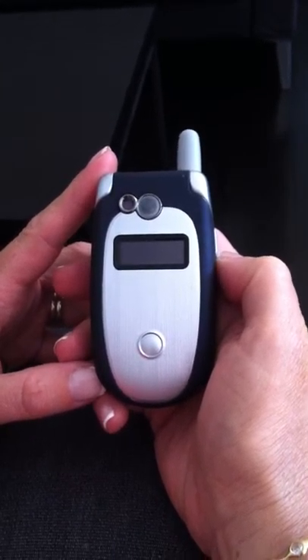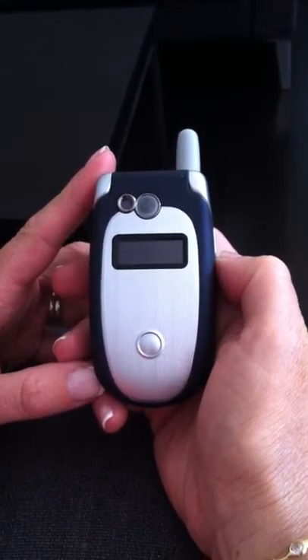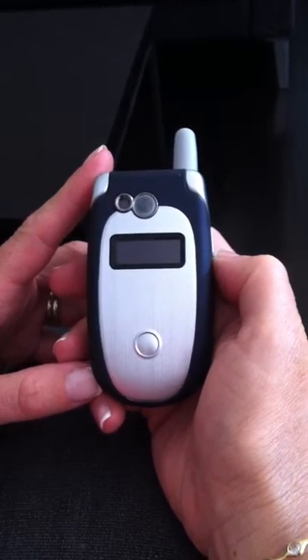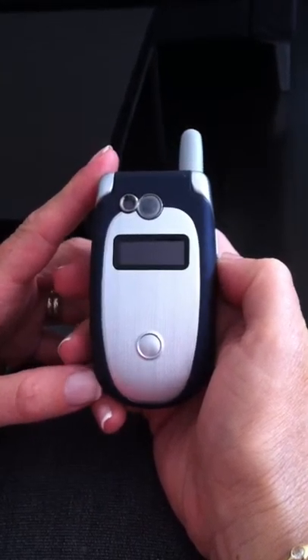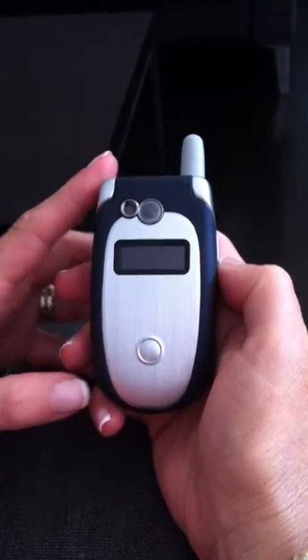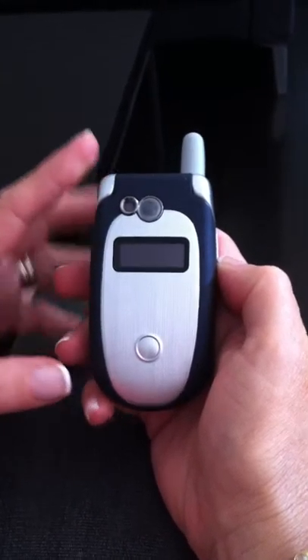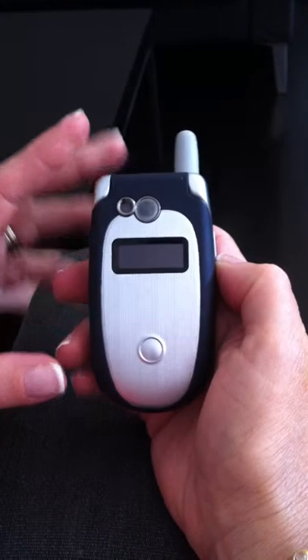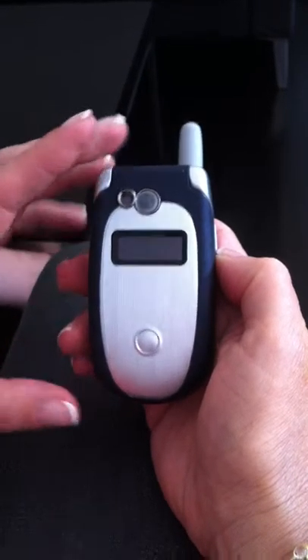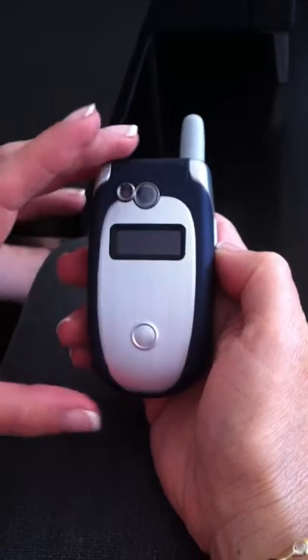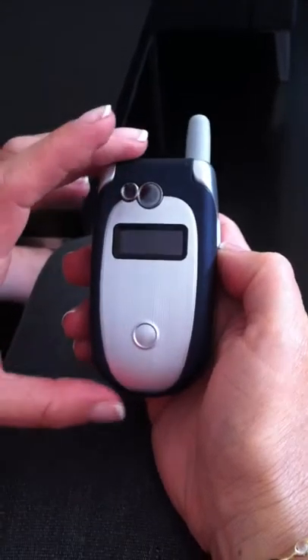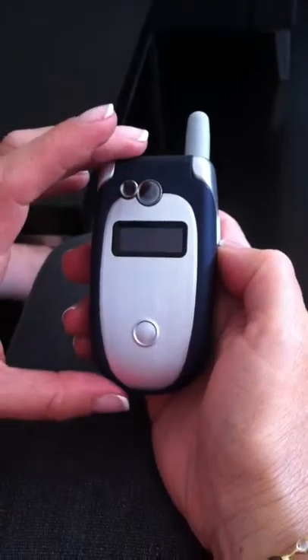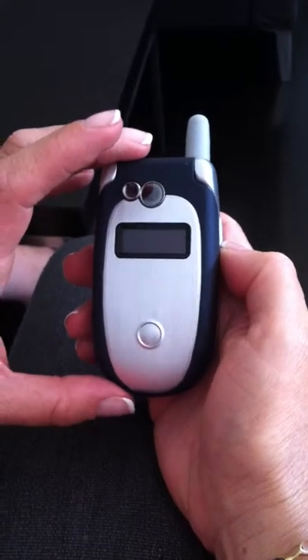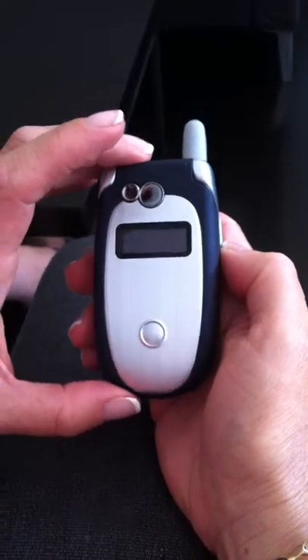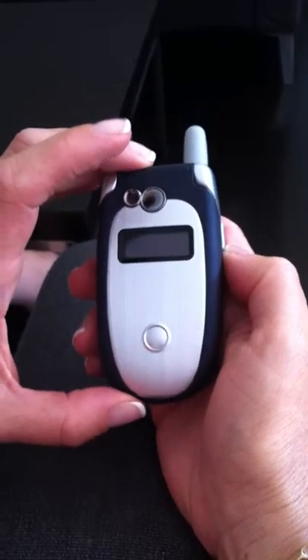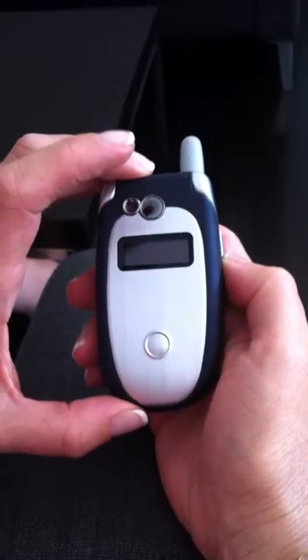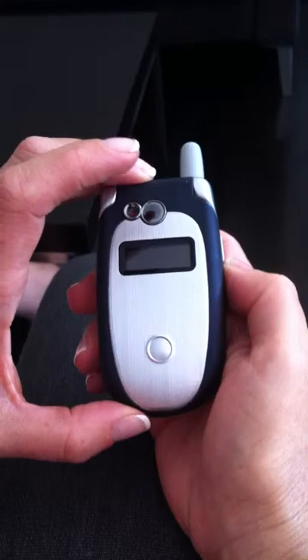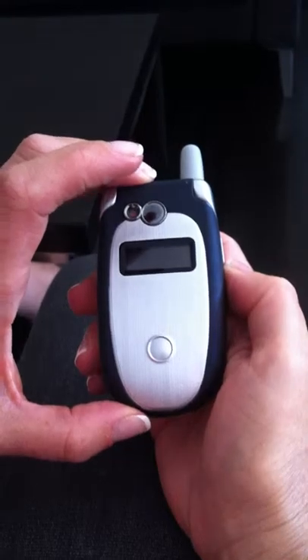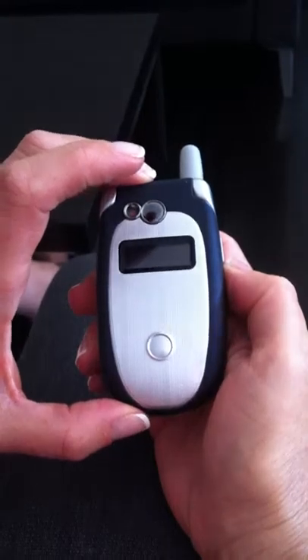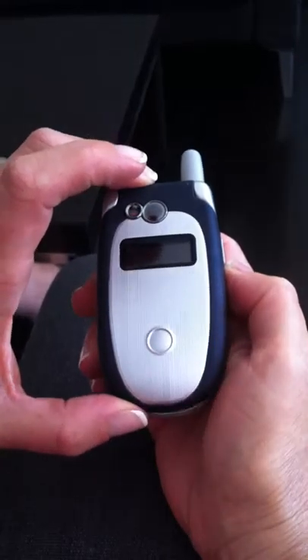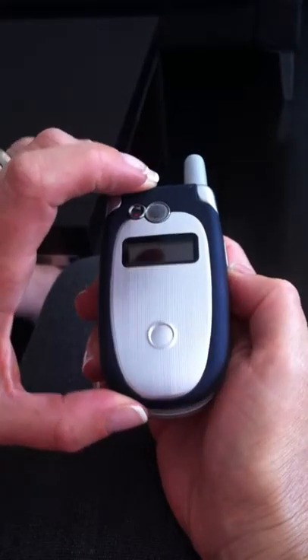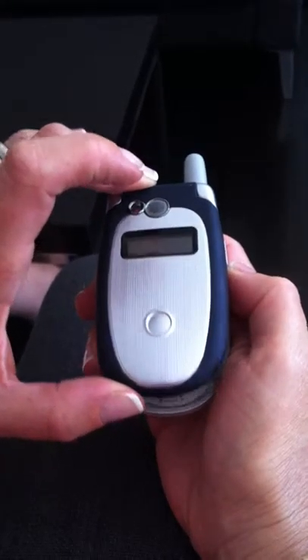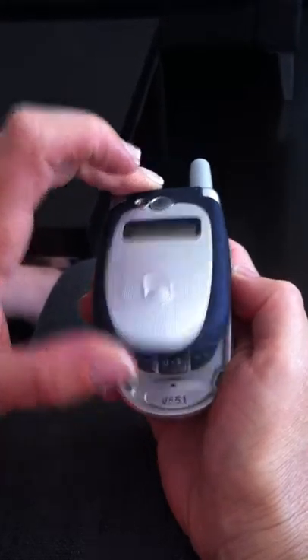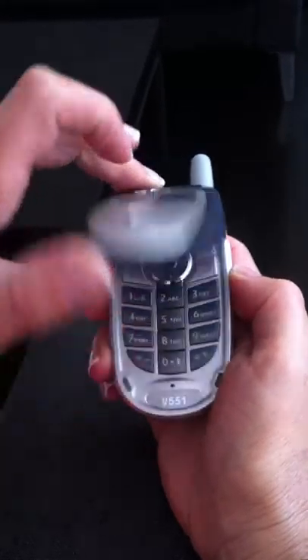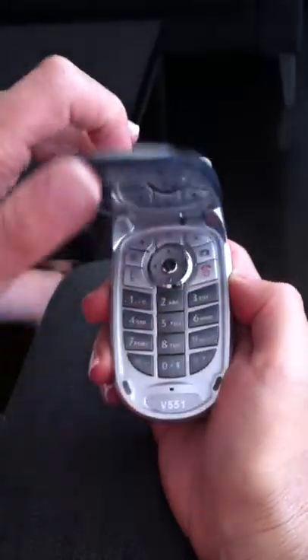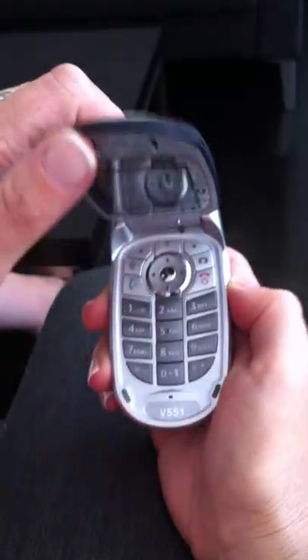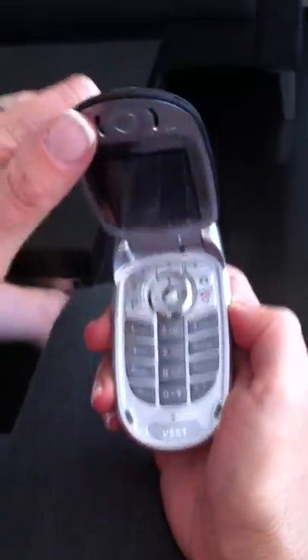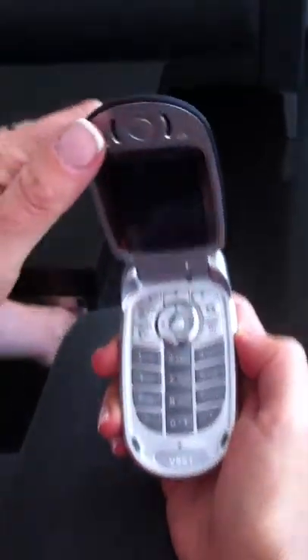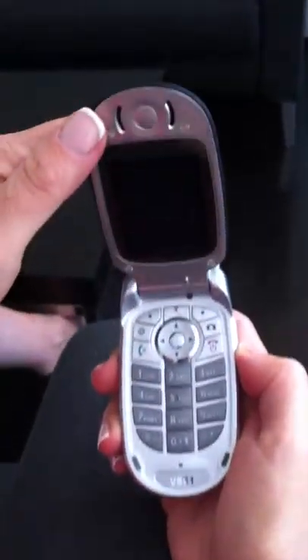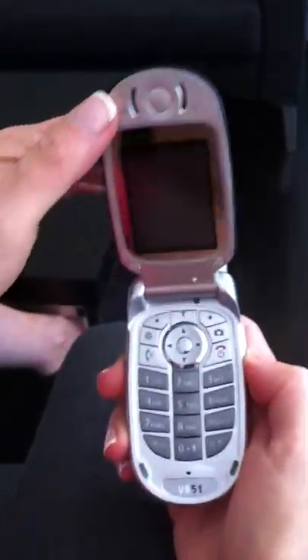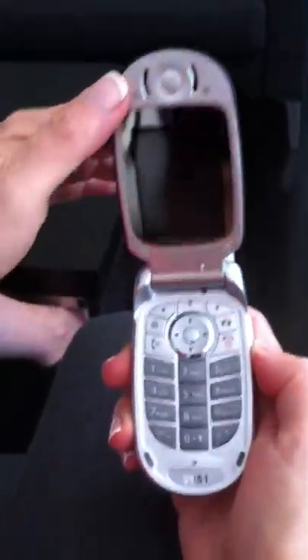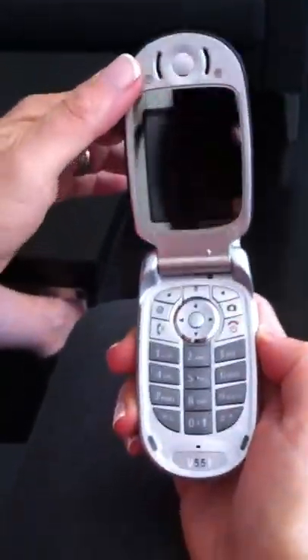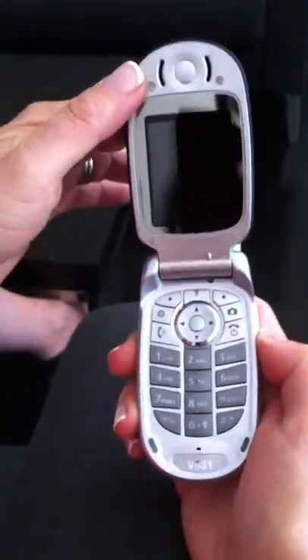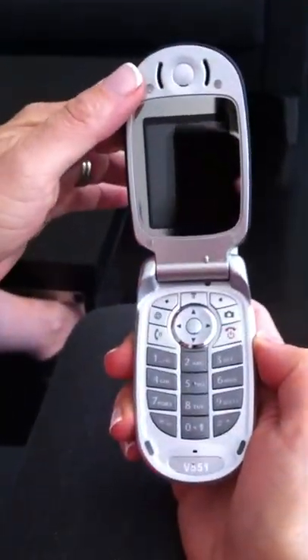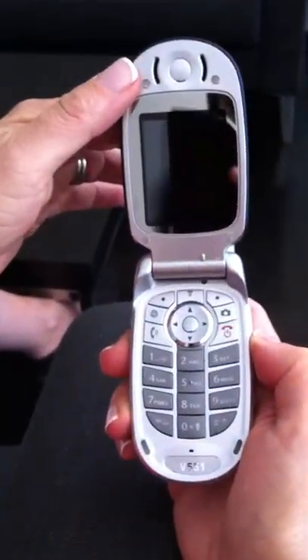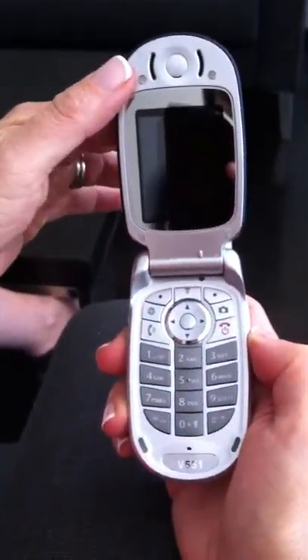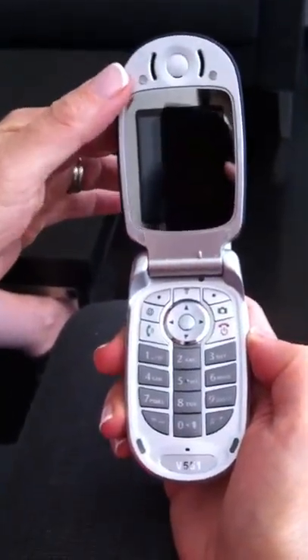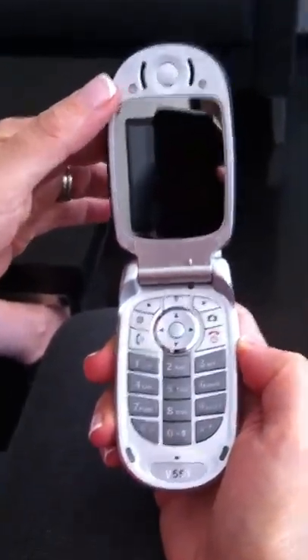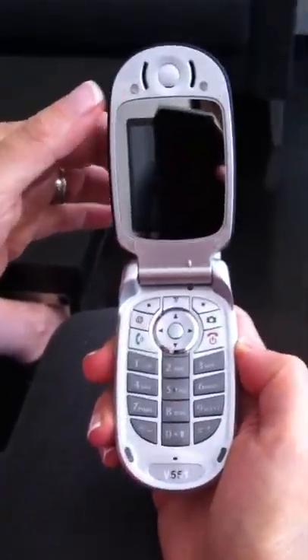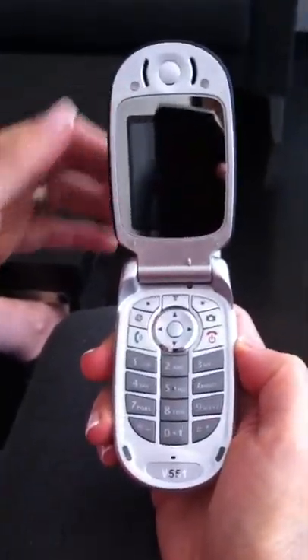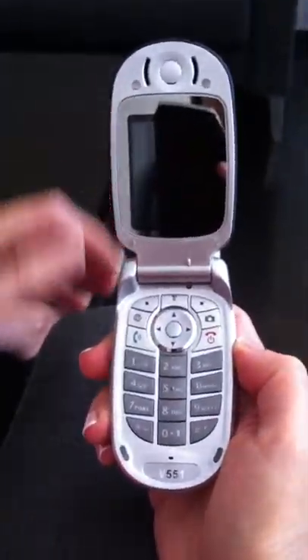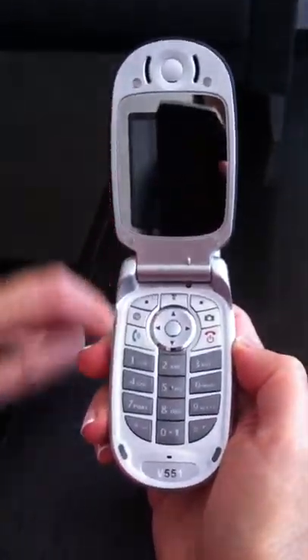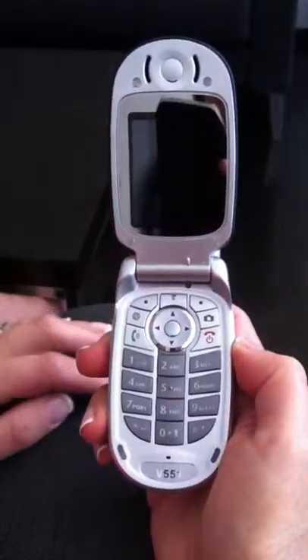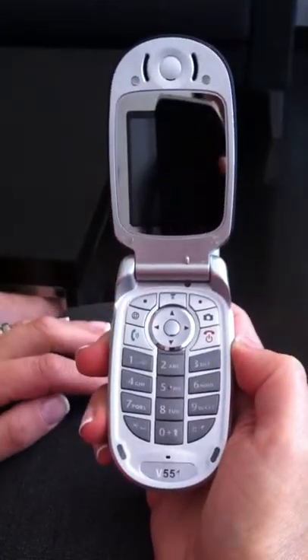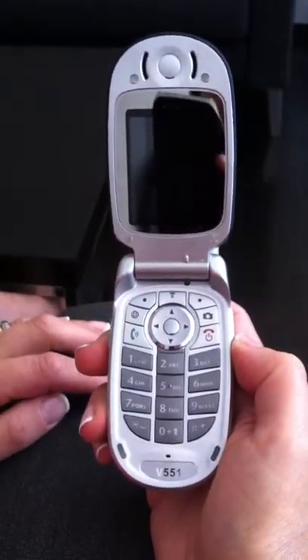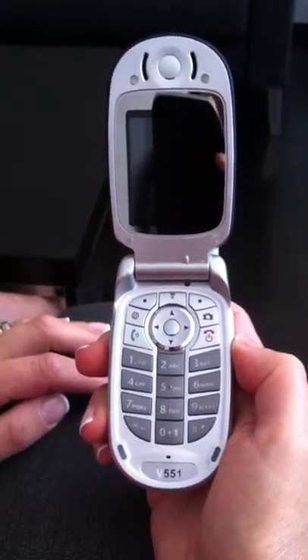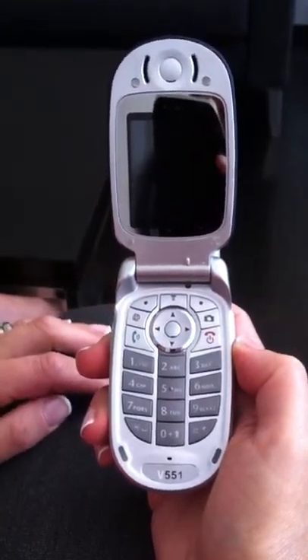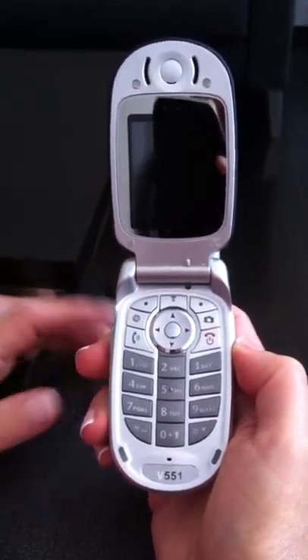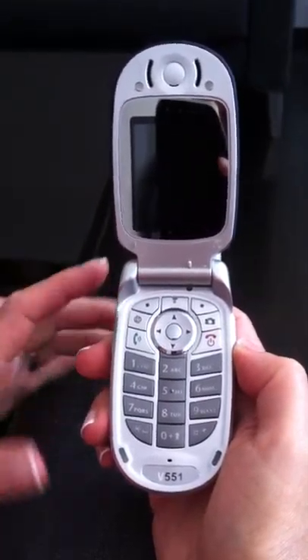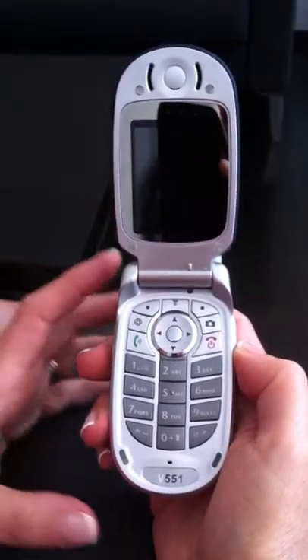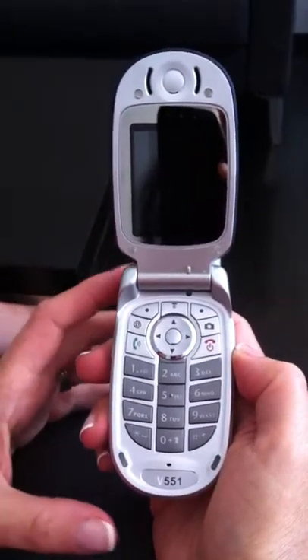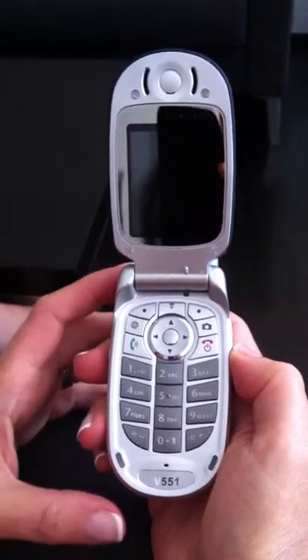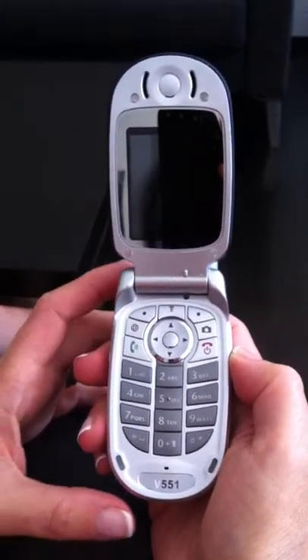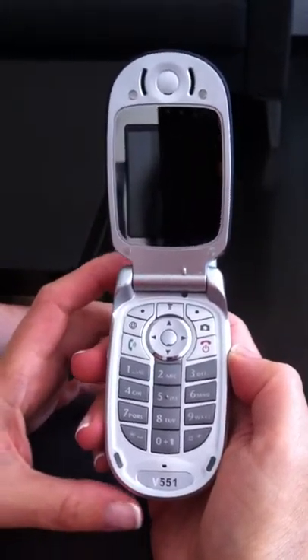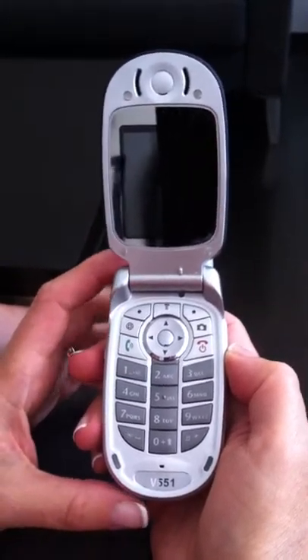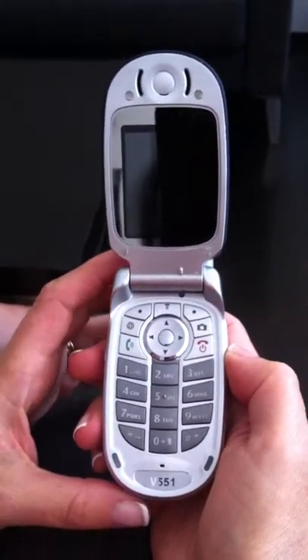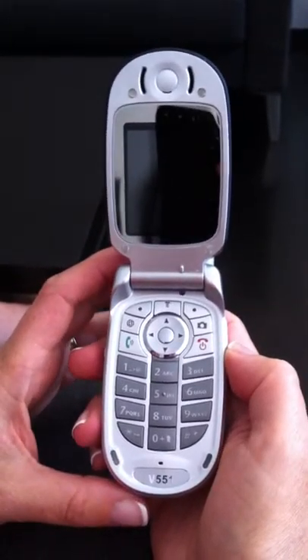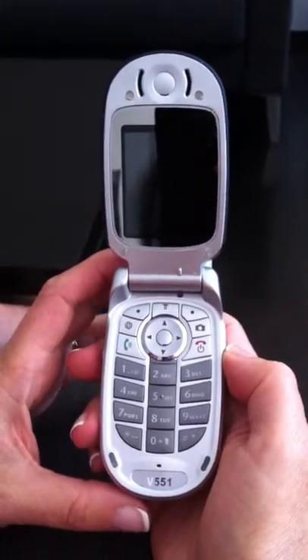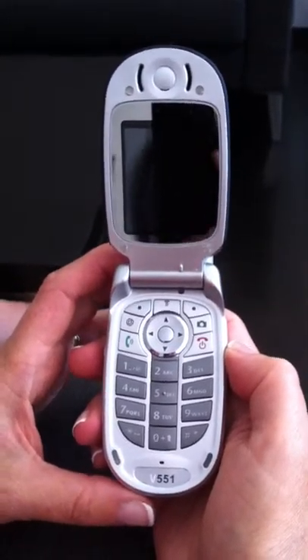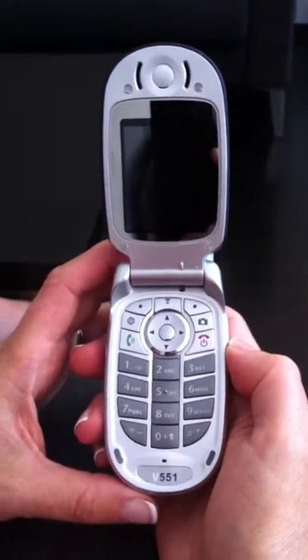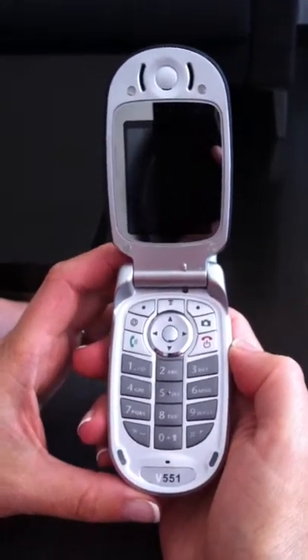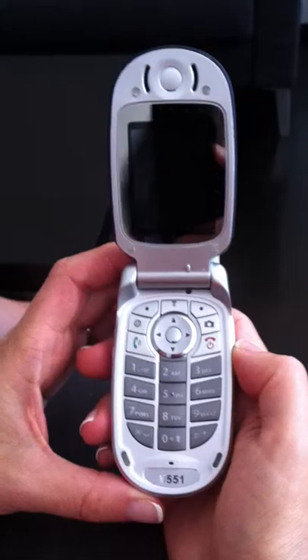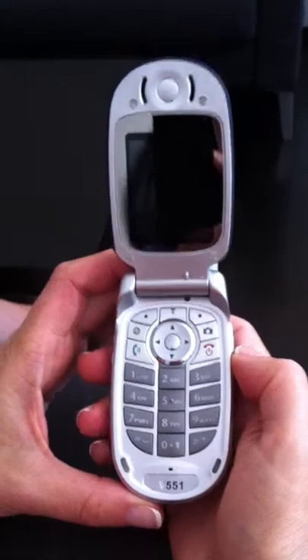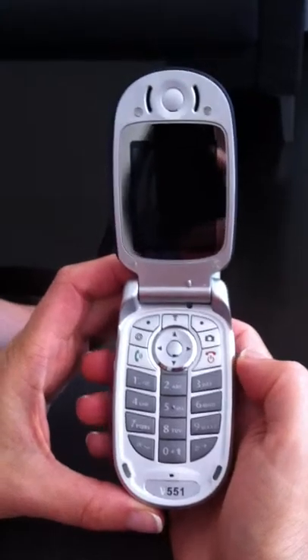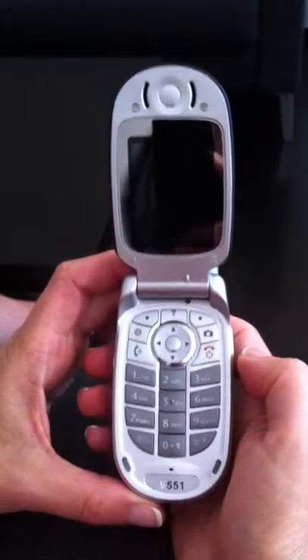To begin, please open your phone. This is a clamshell phone, so we're going to open it just like so. And to begin, we're going to power it up.